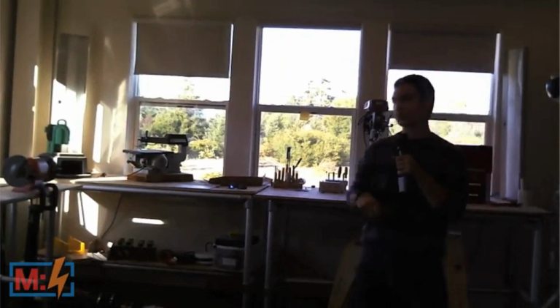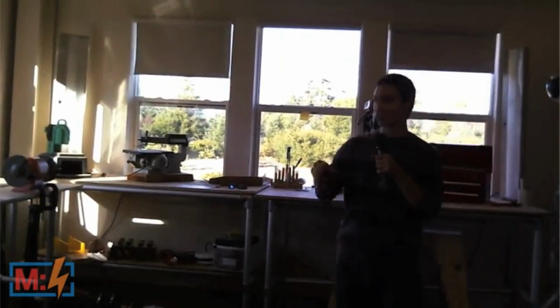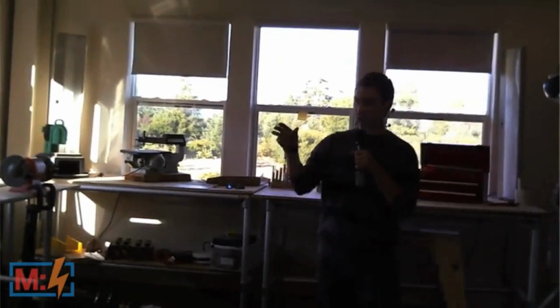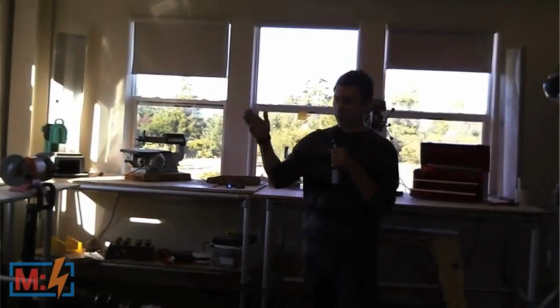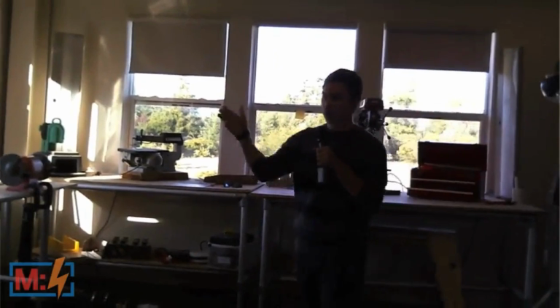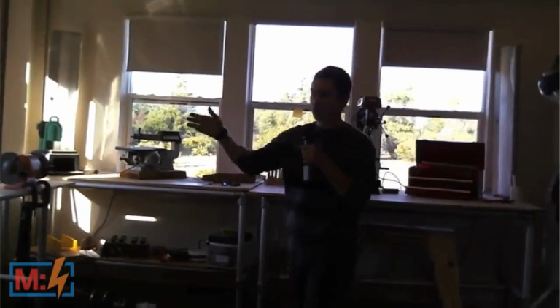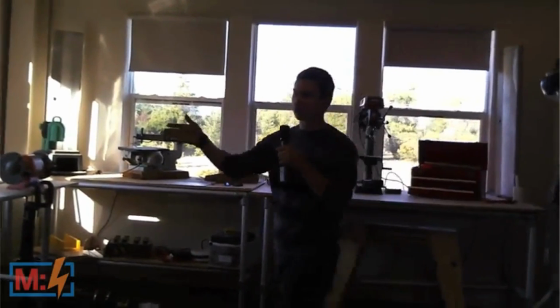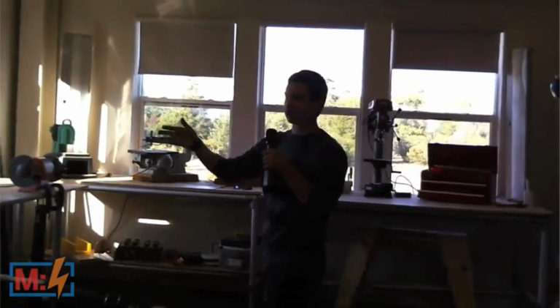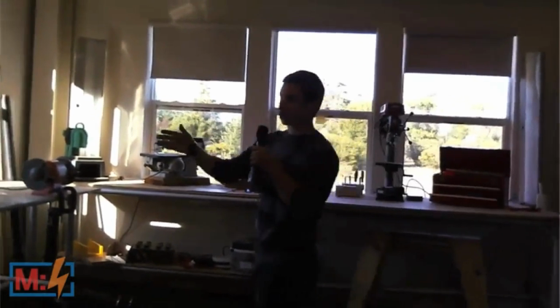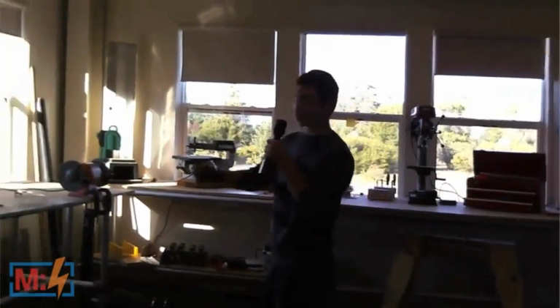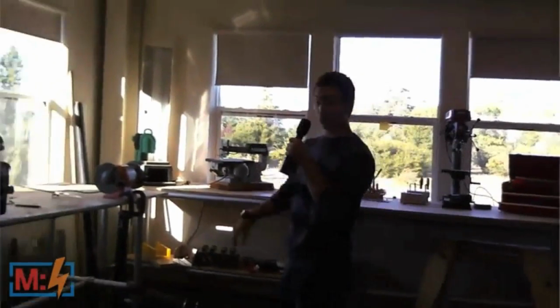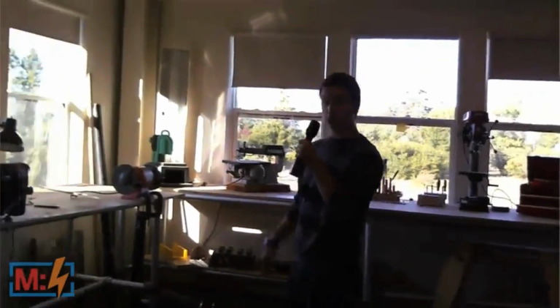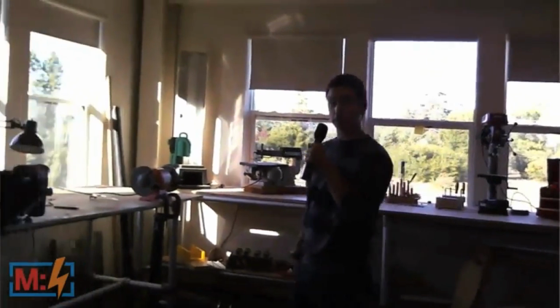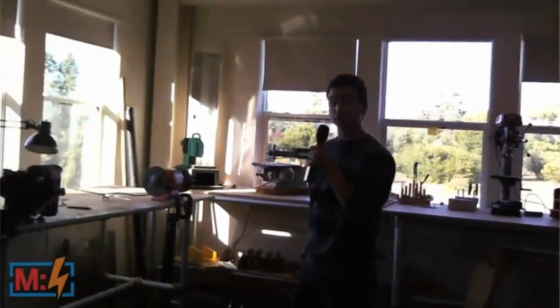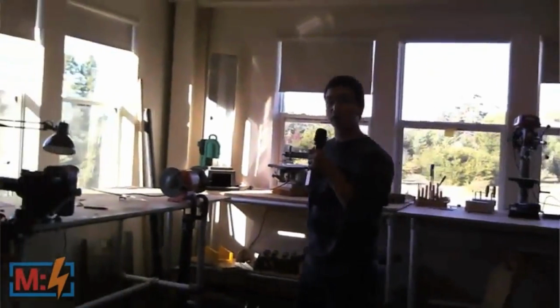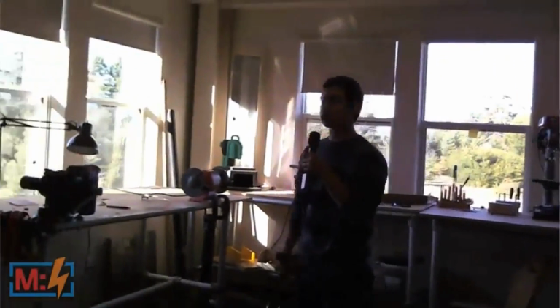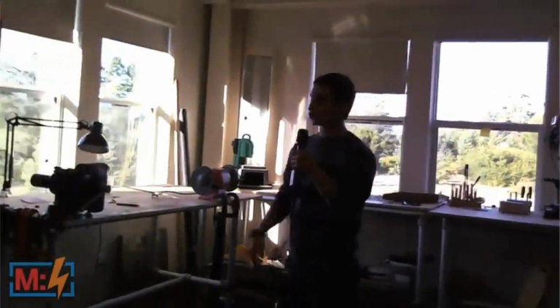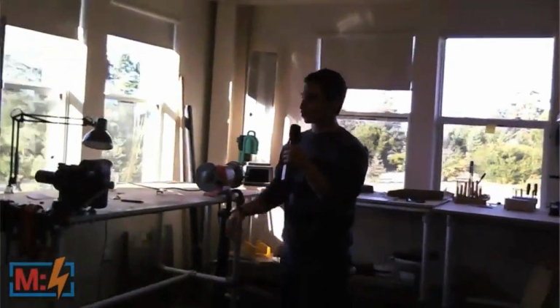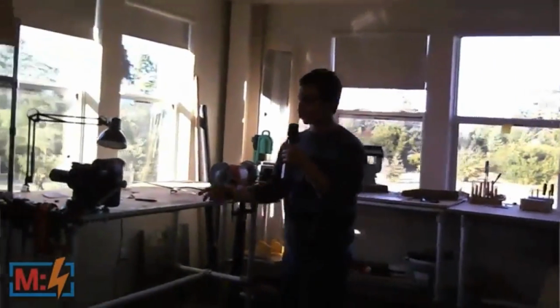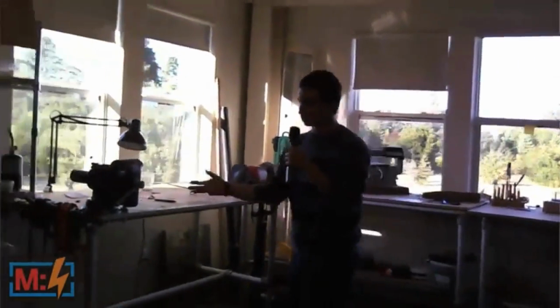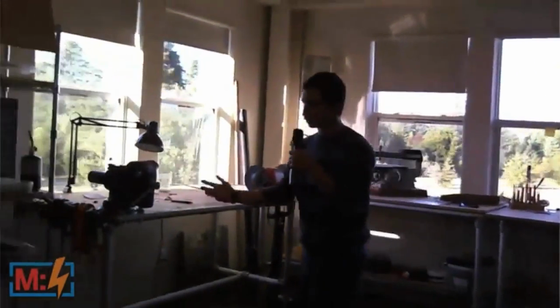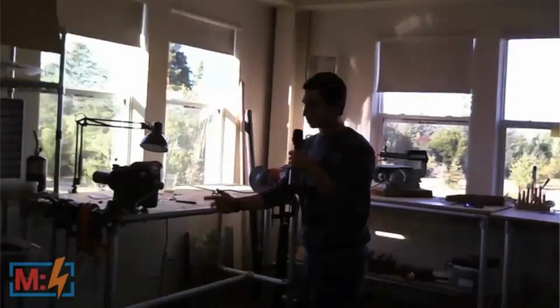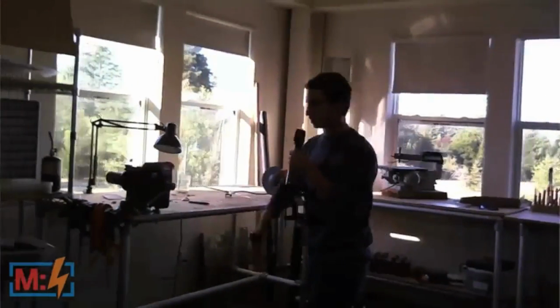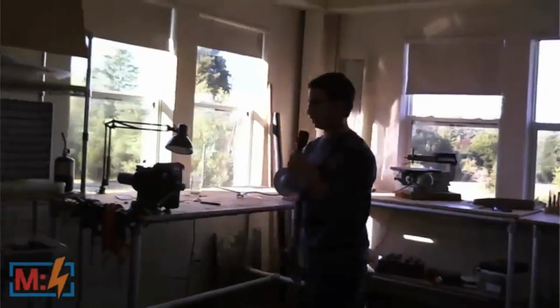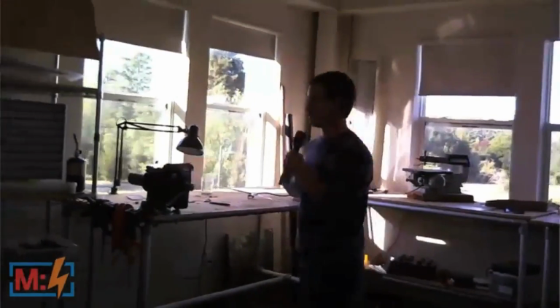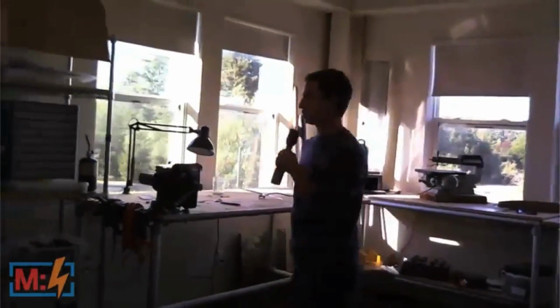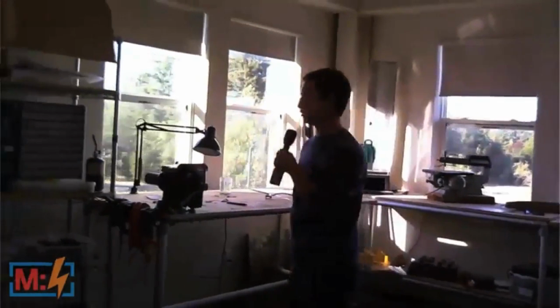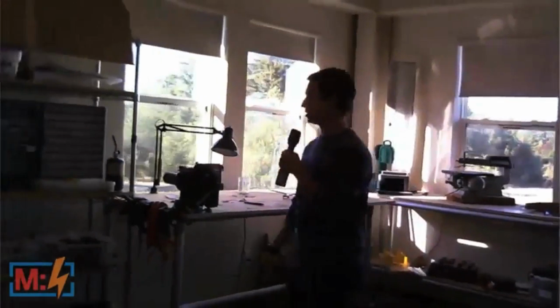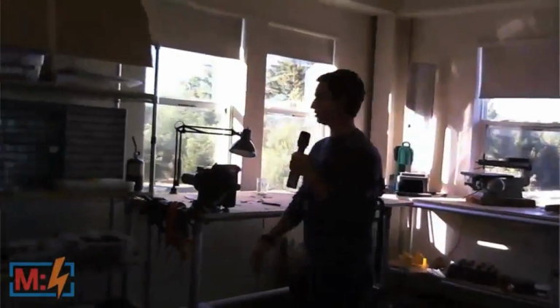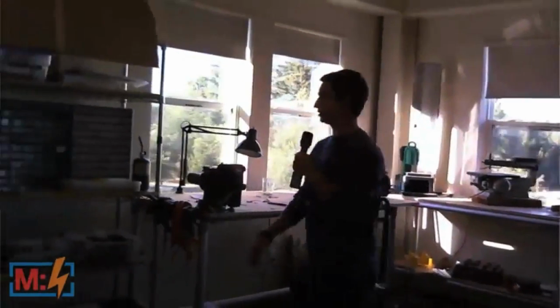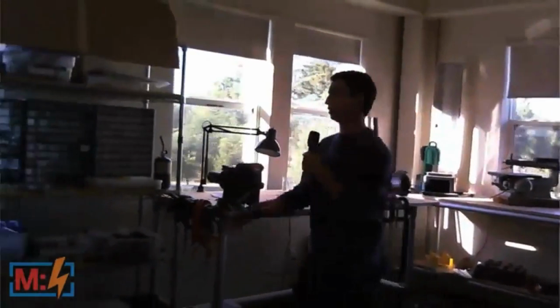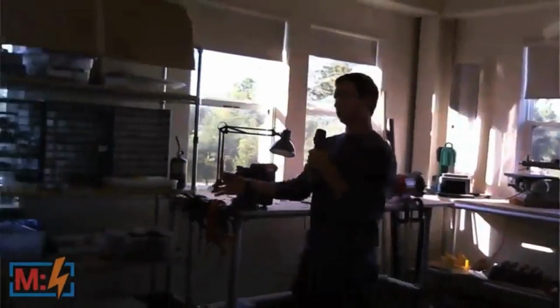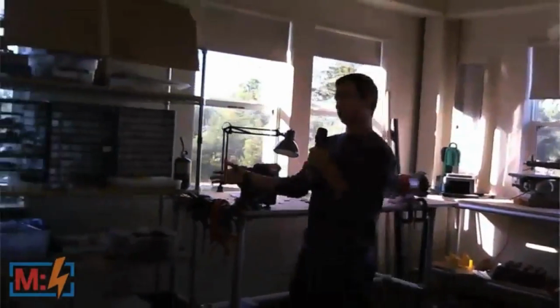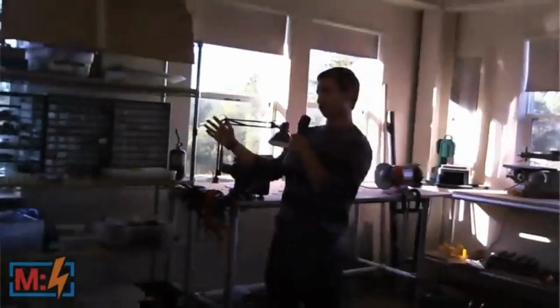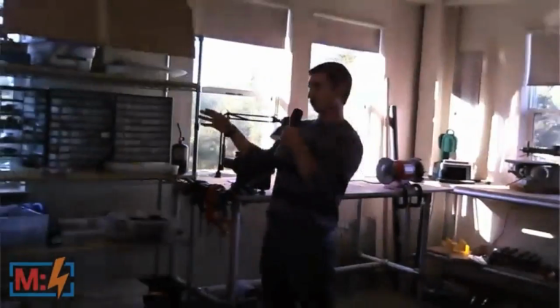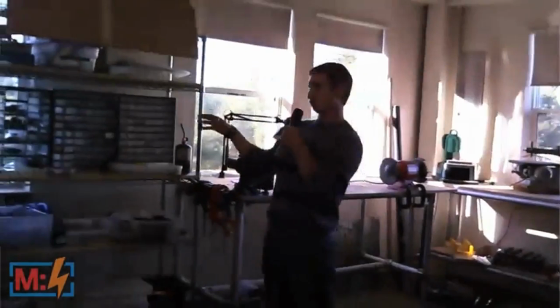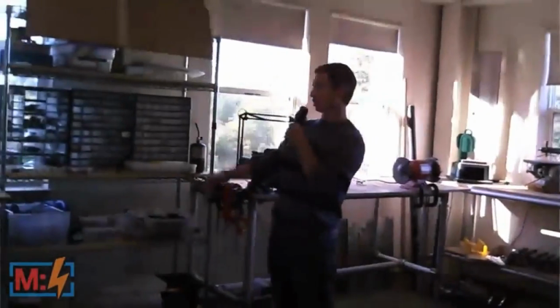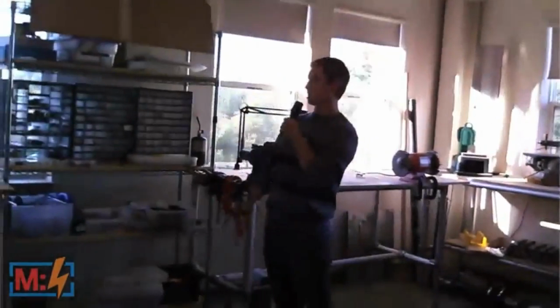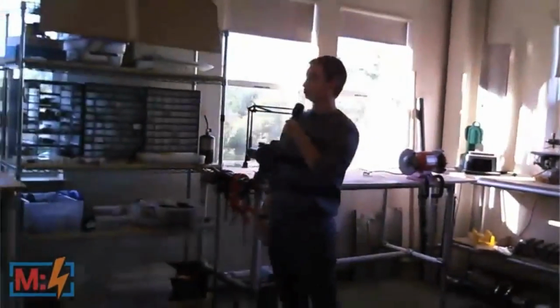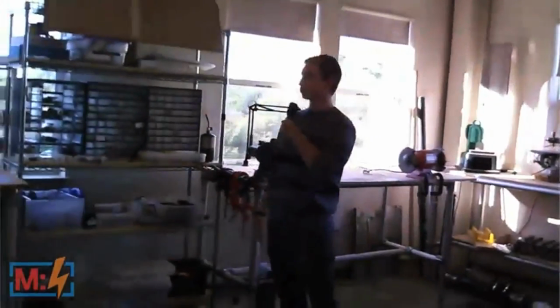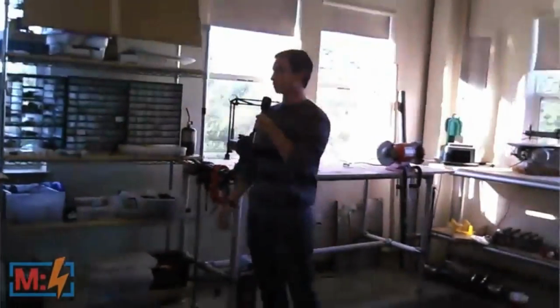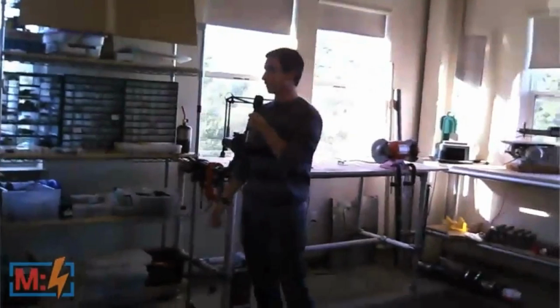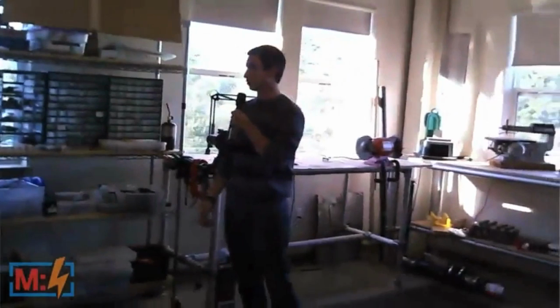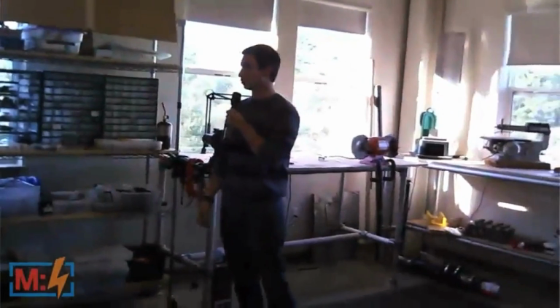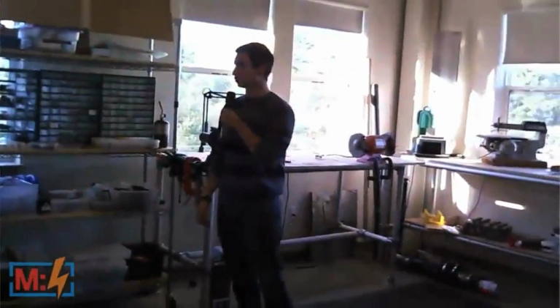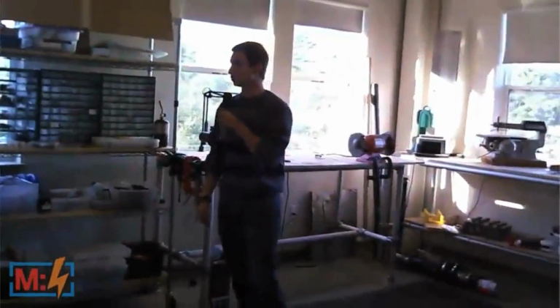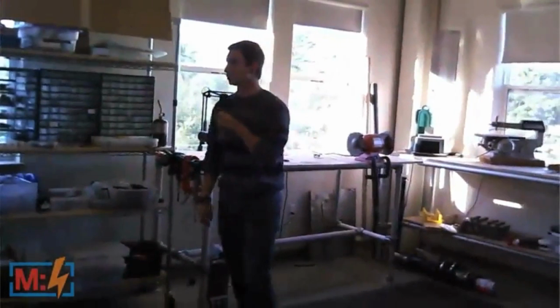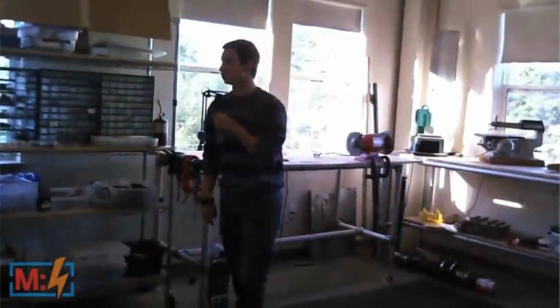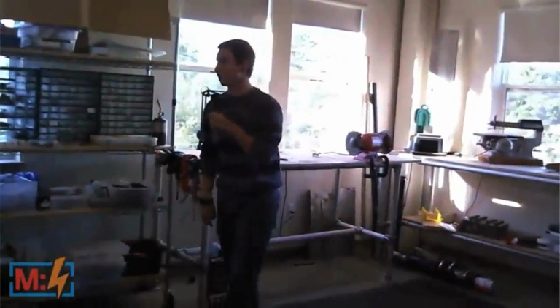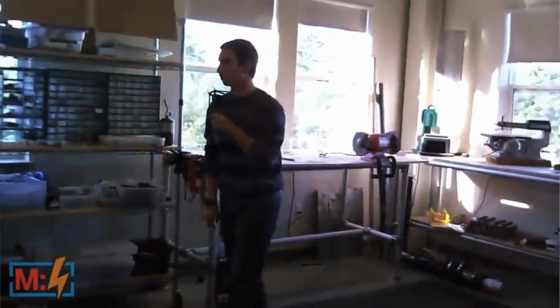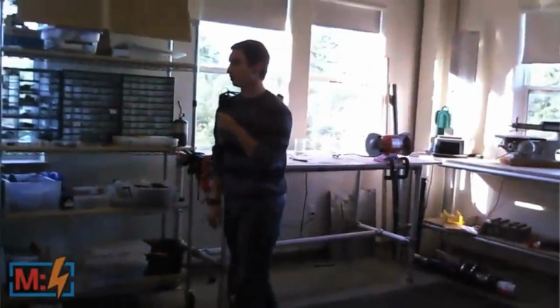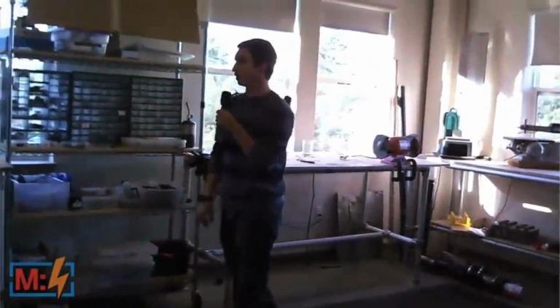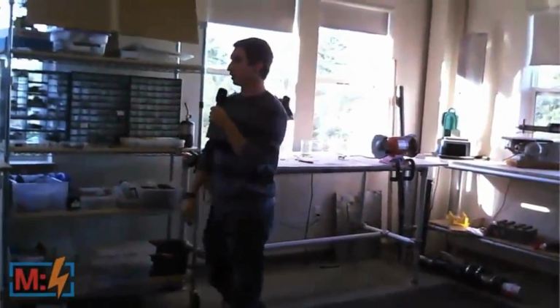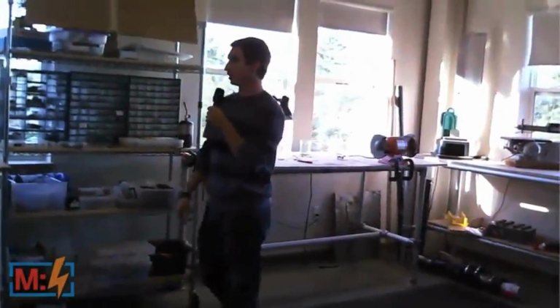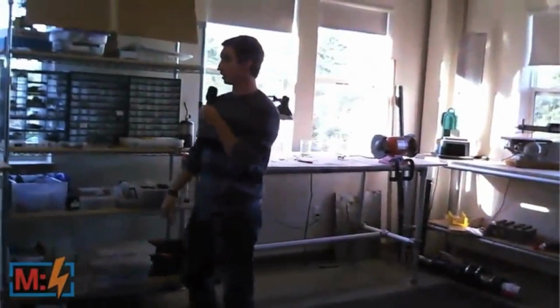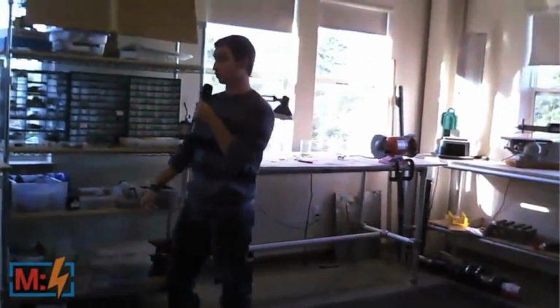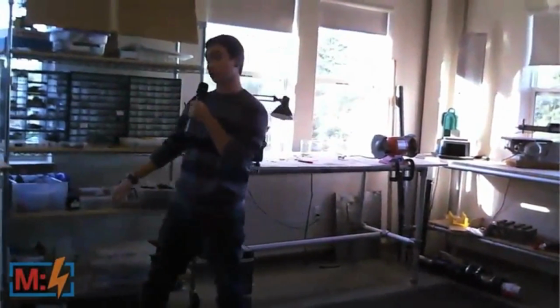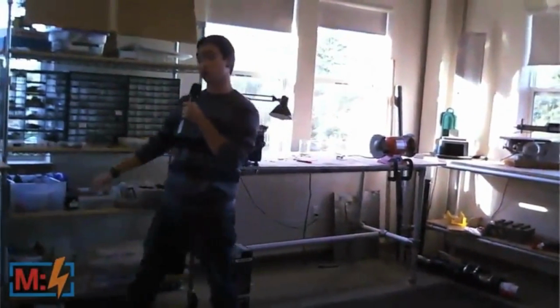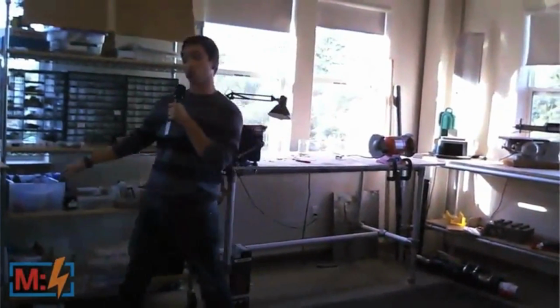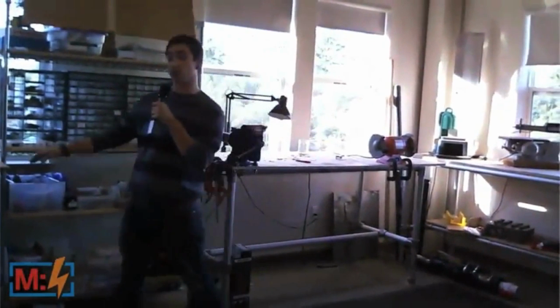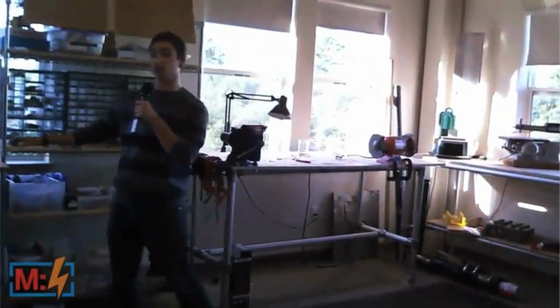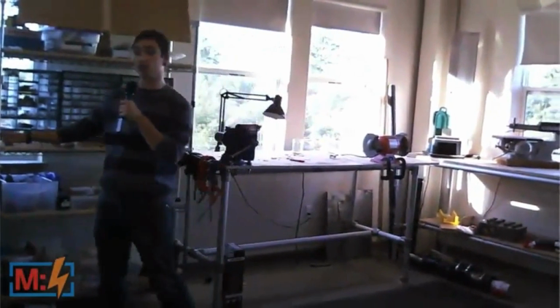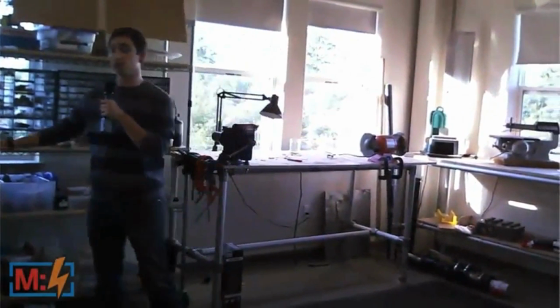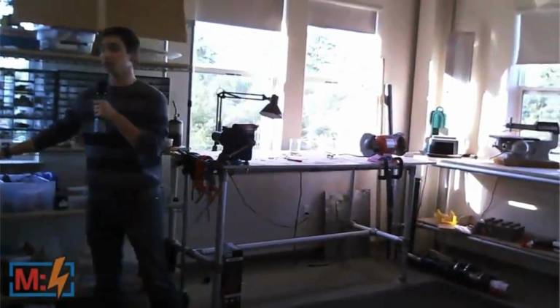Over here, we have the electronics workbench — the circuitry, the batteries, tons of cables. We have the electronics workstation.